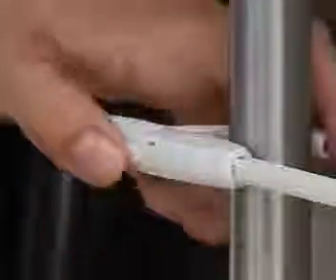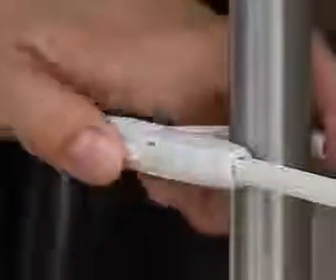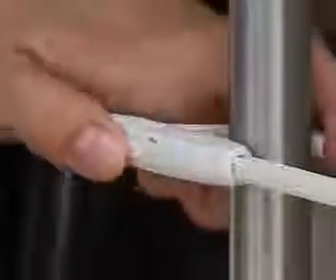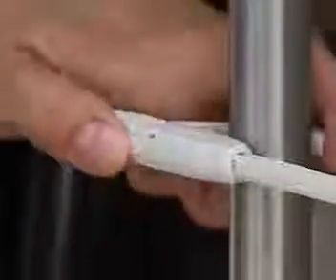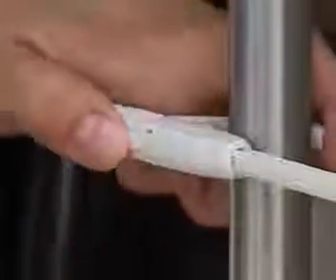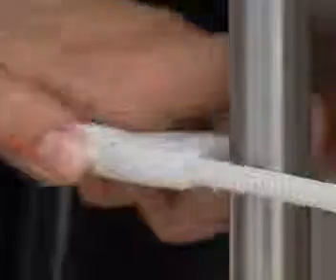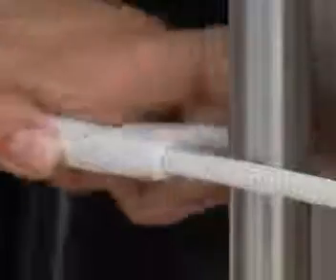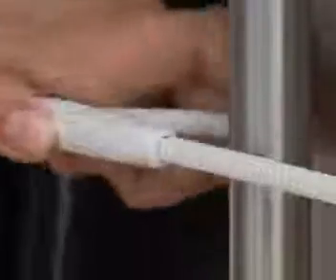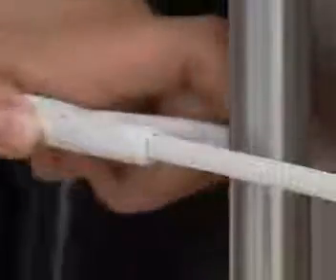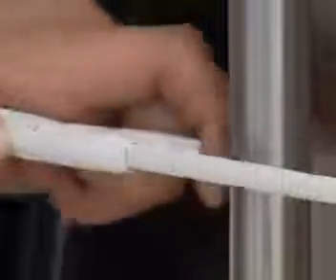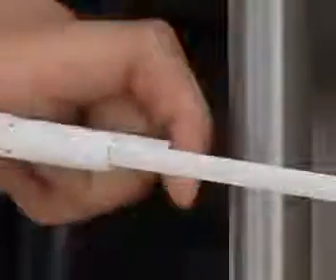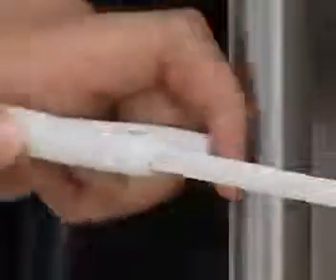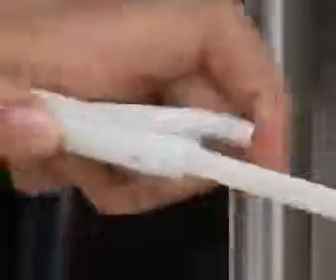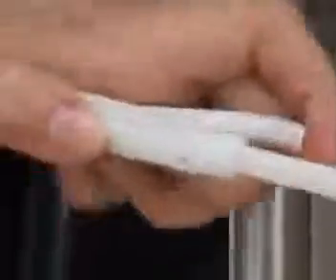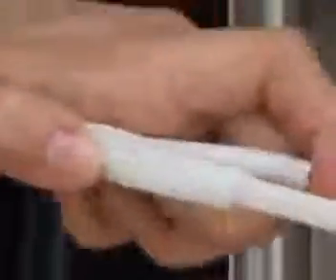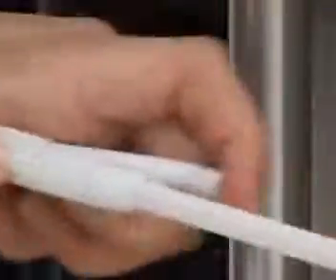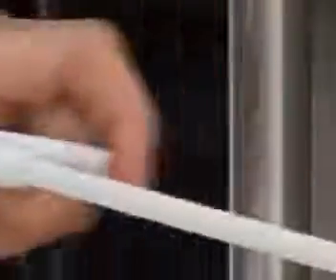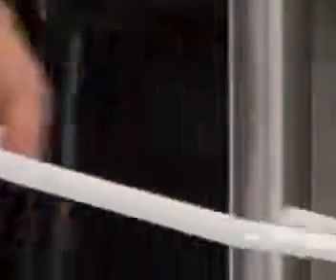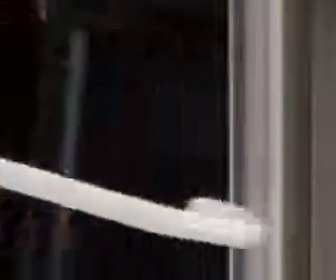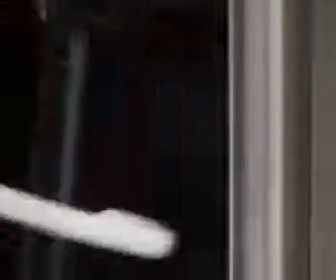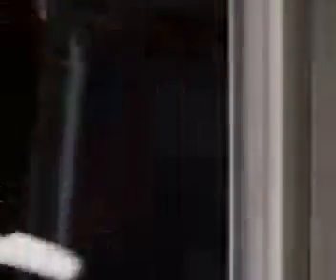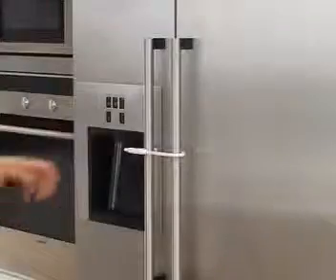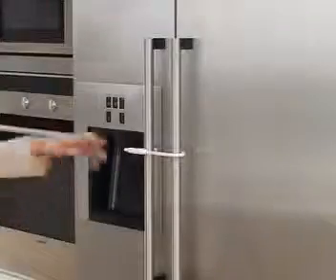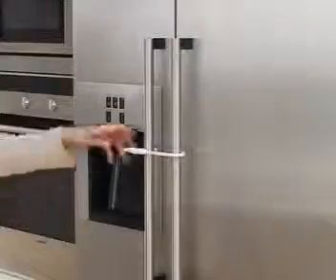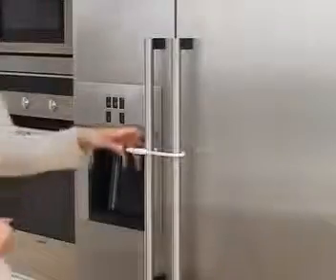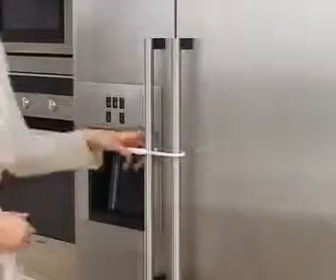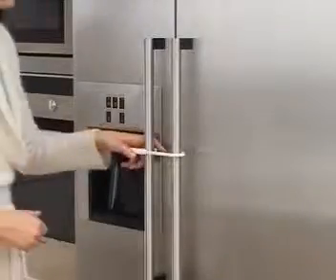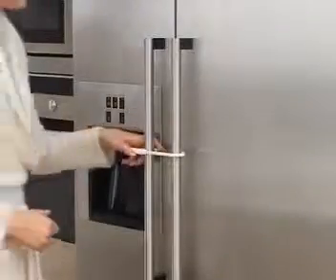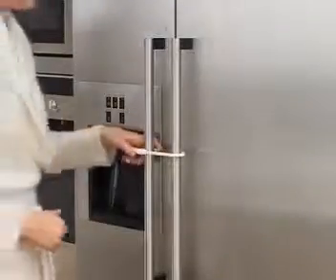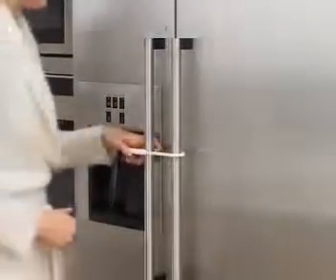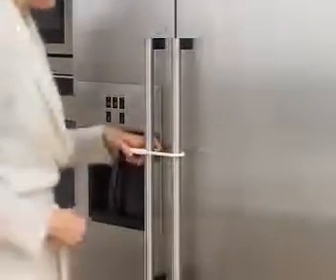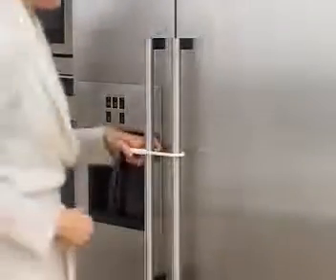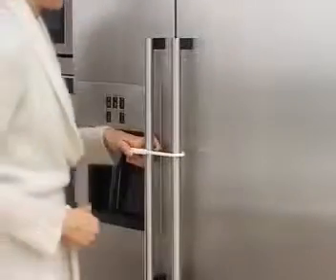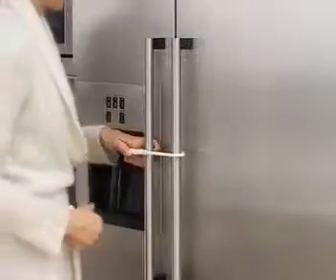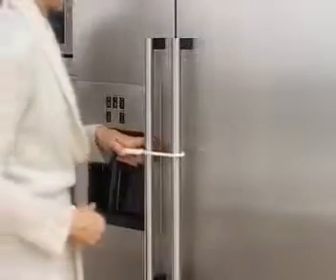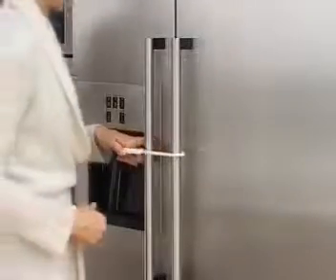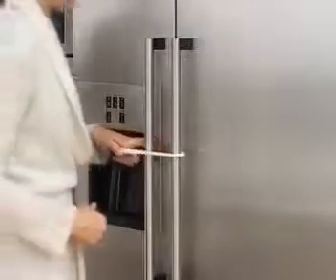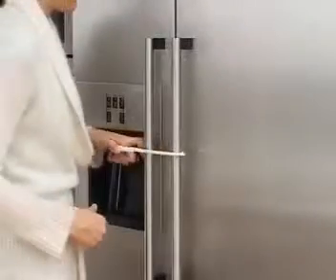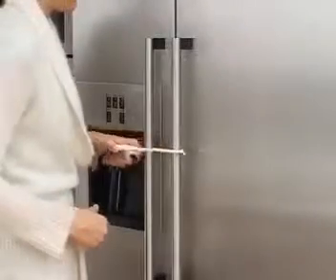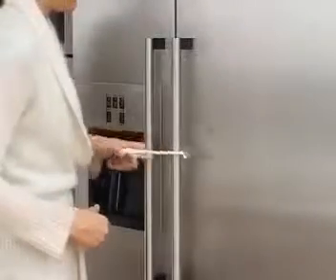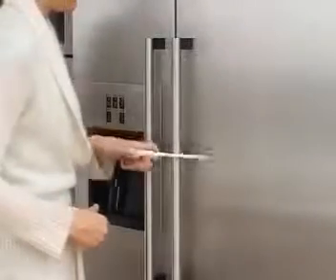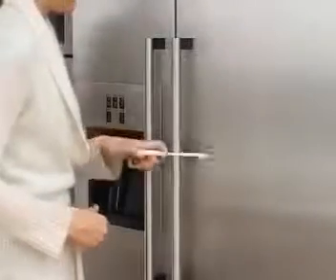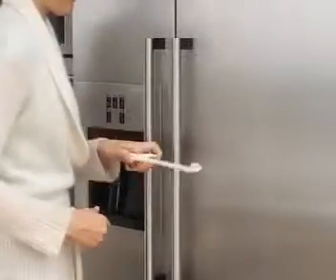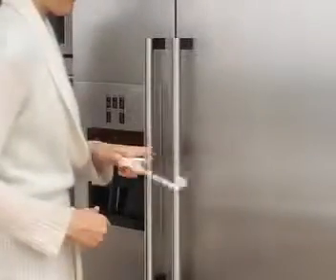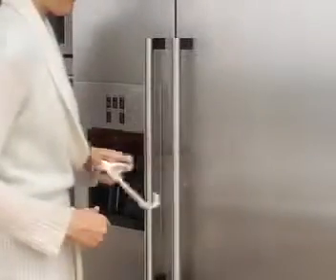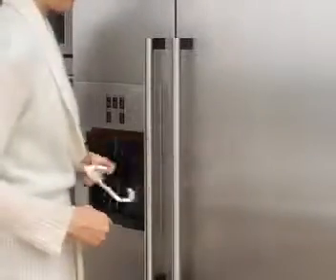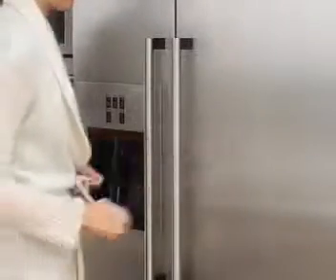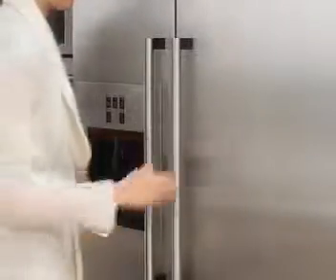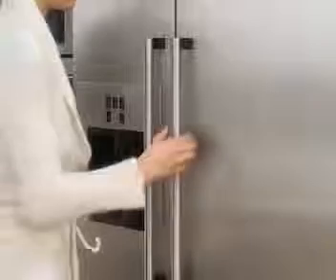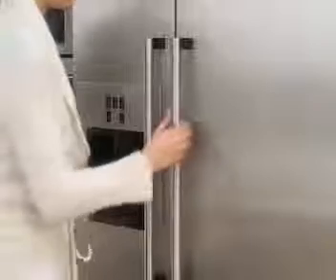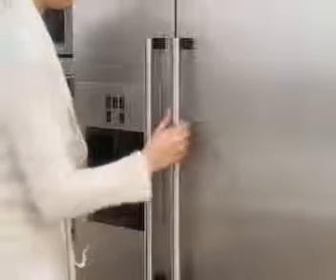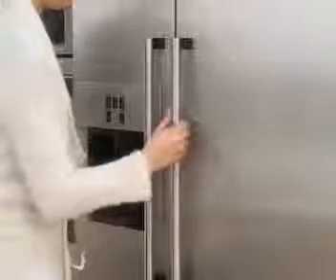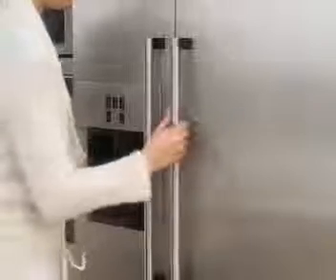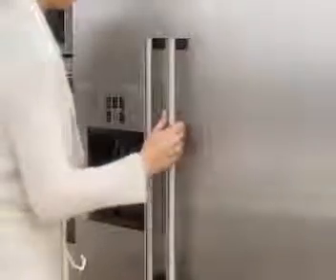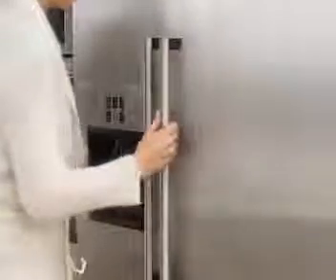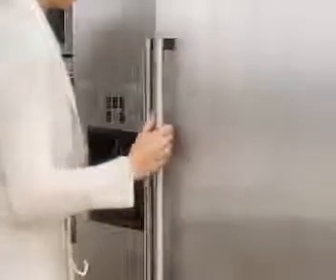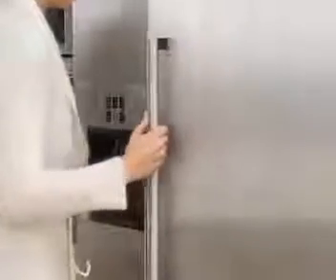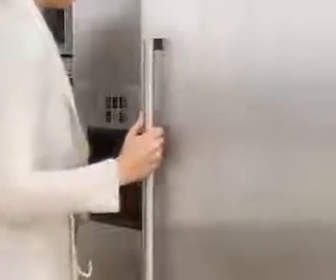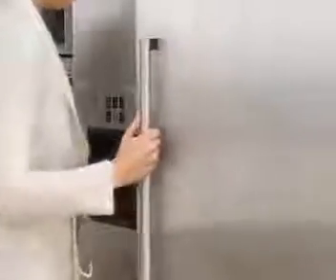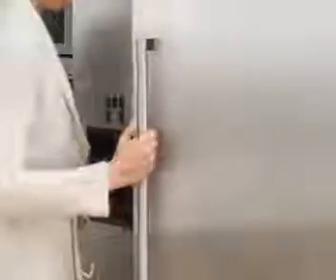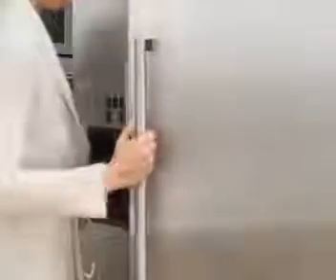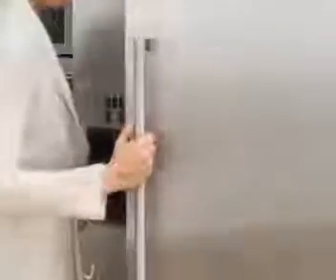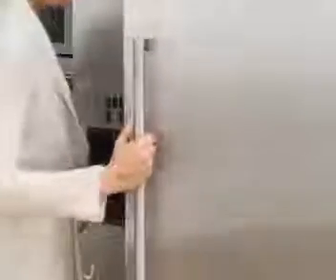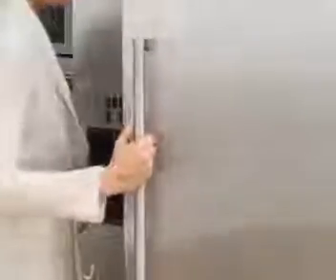The Cabinet Lock attaches easily and closes tightly. No tools are needed for assembling, and it is easy to use by an adult.